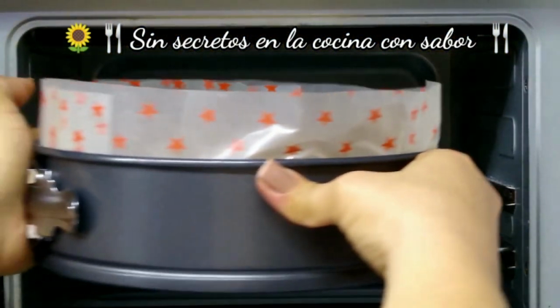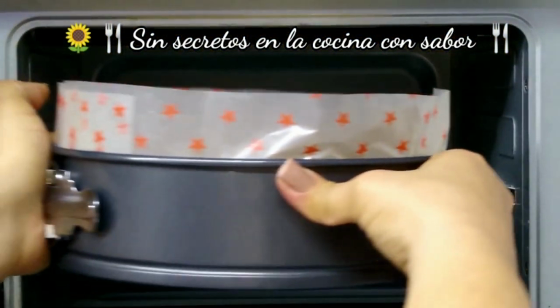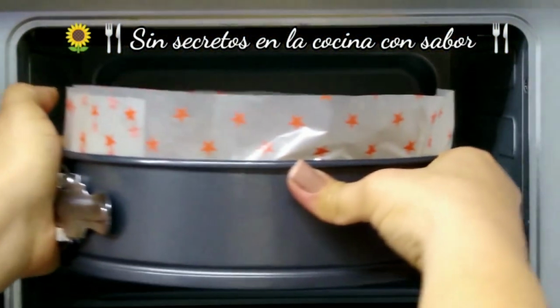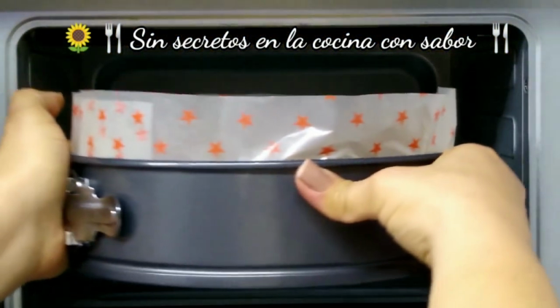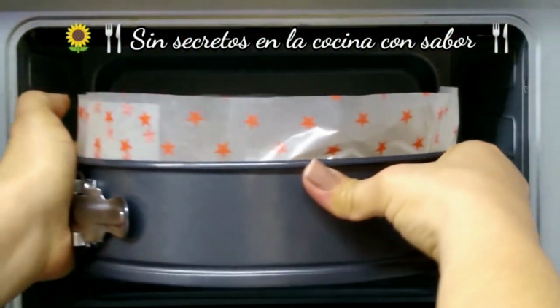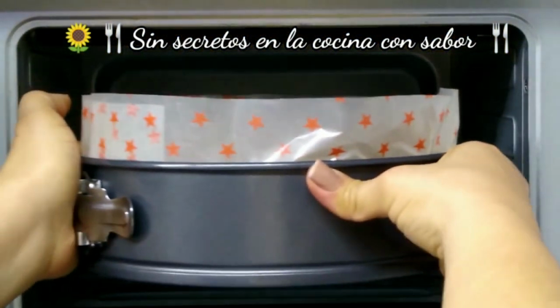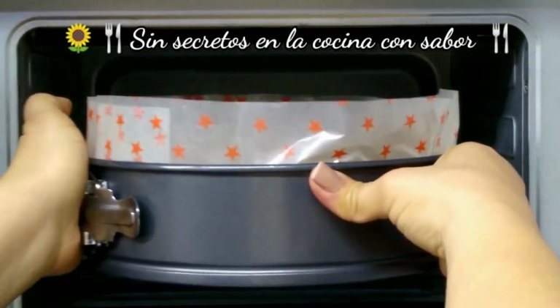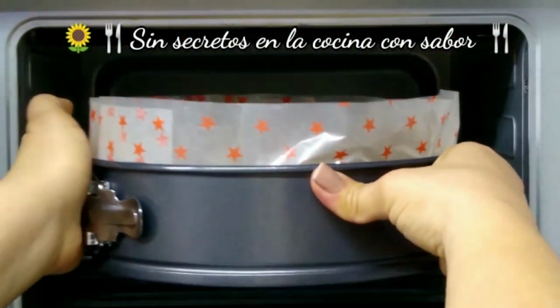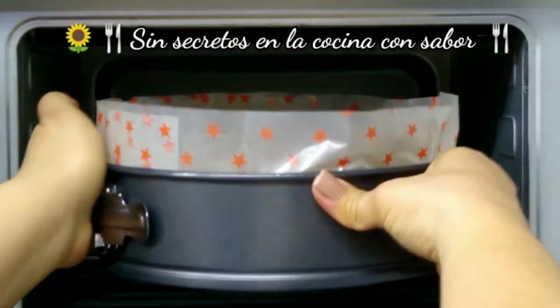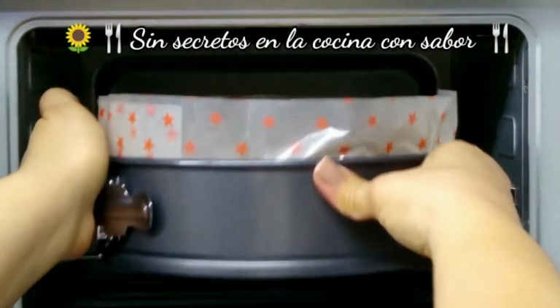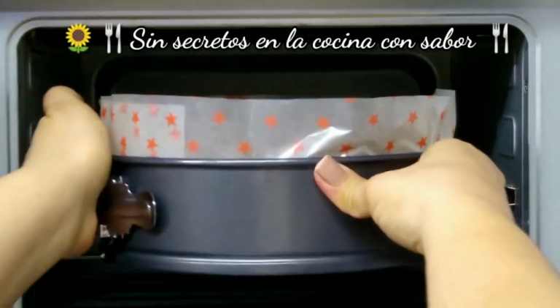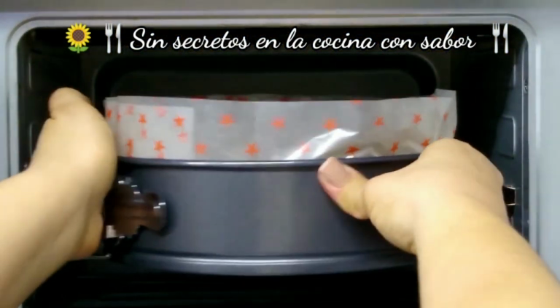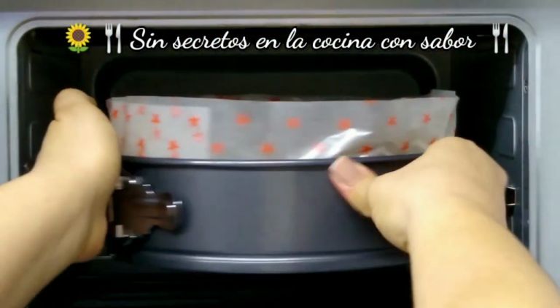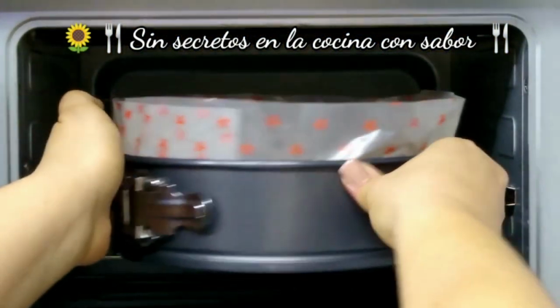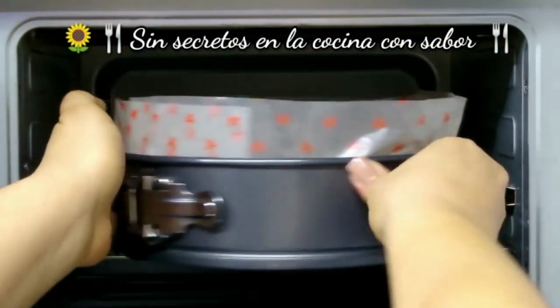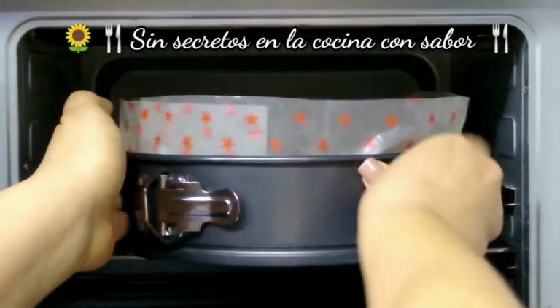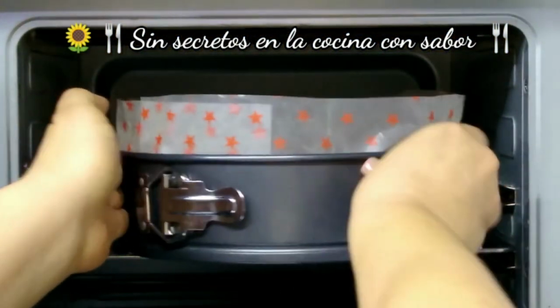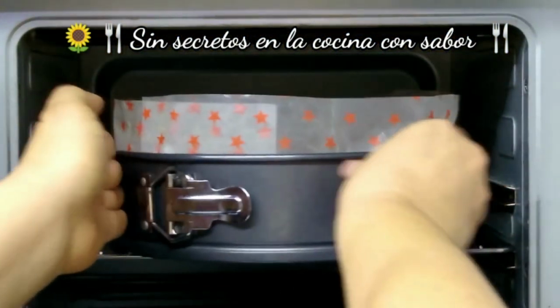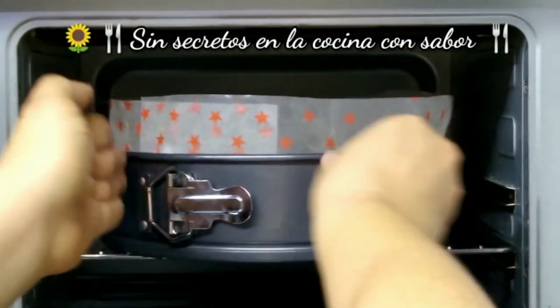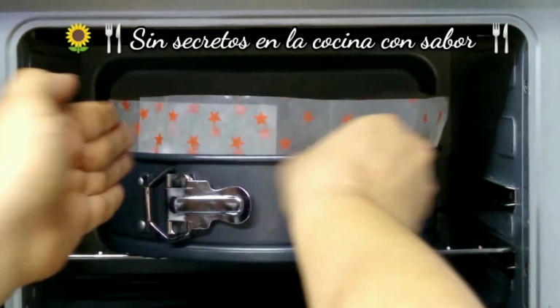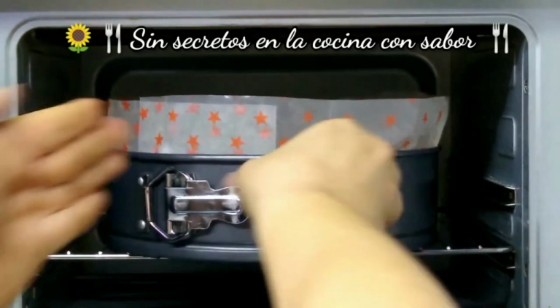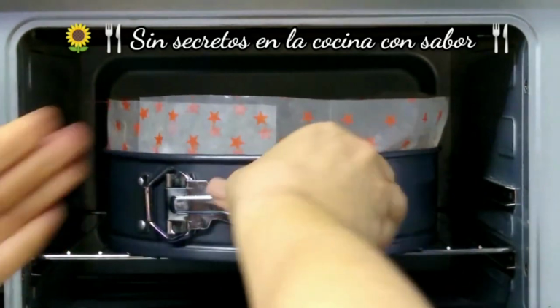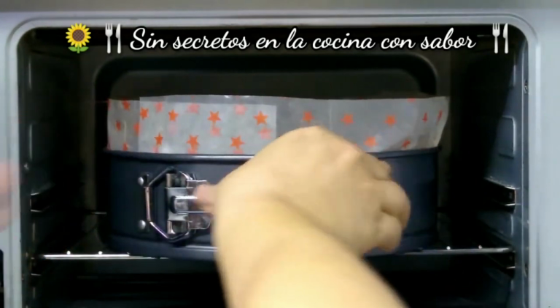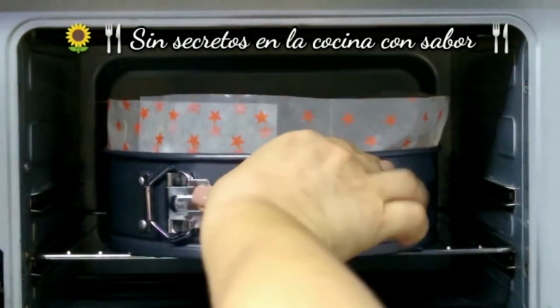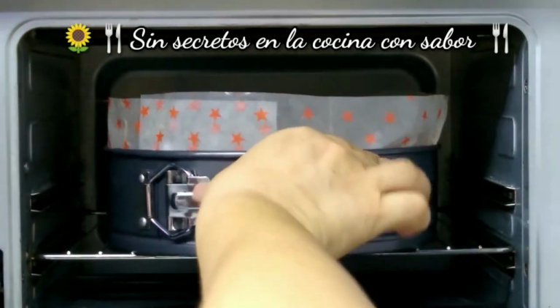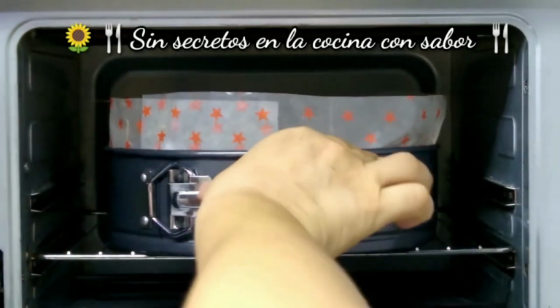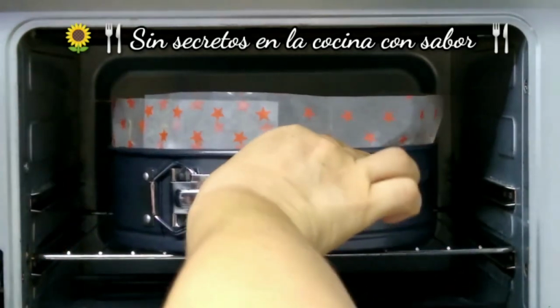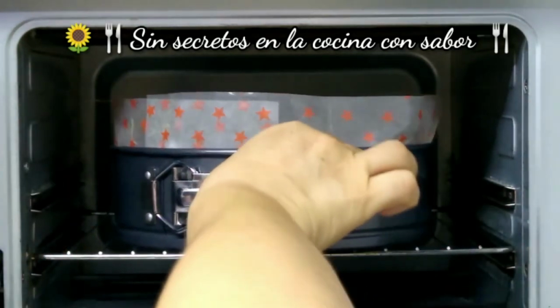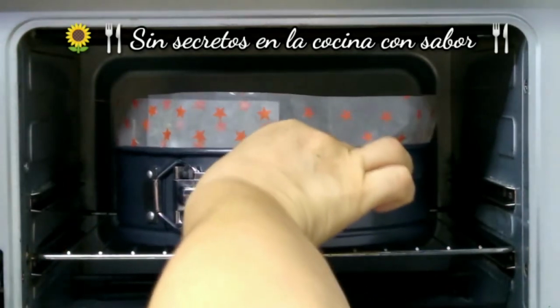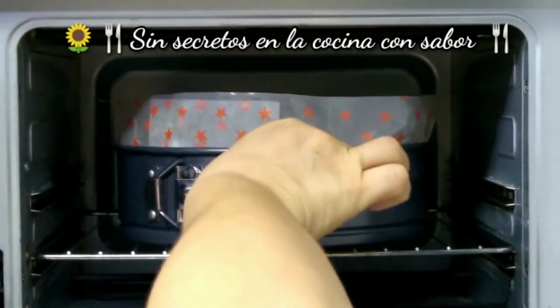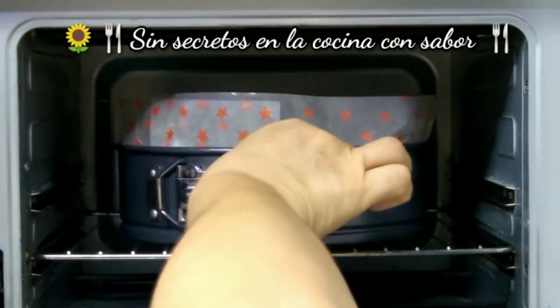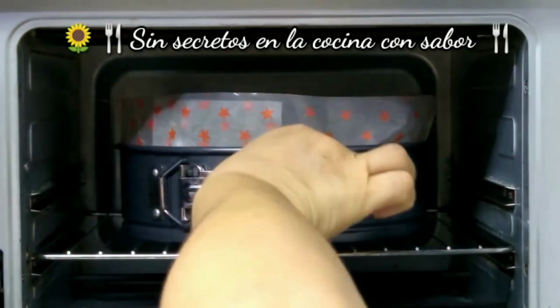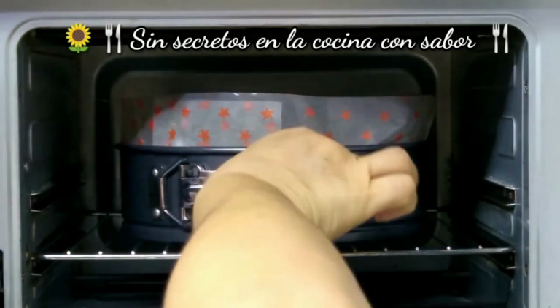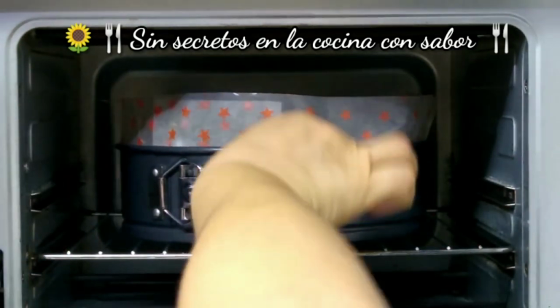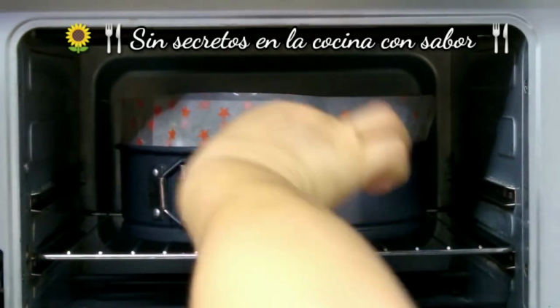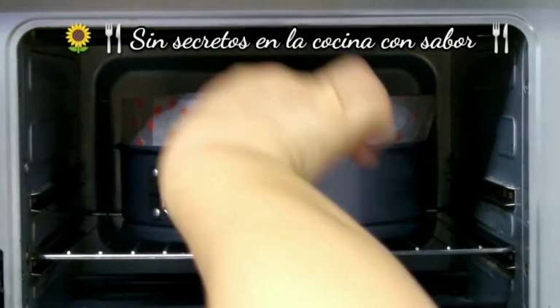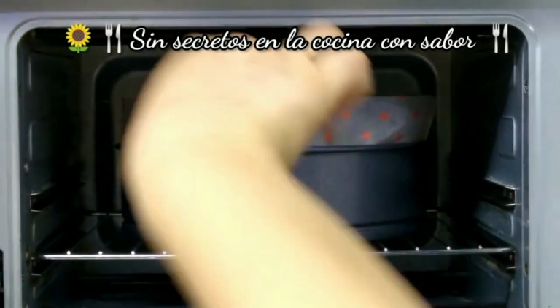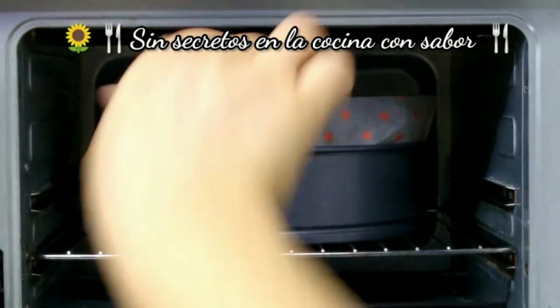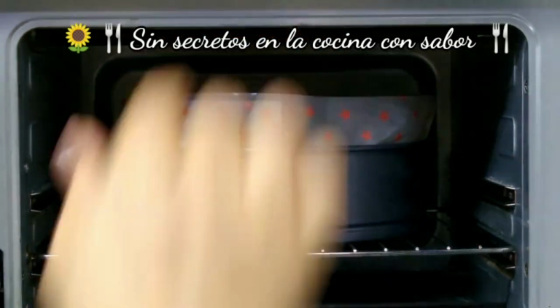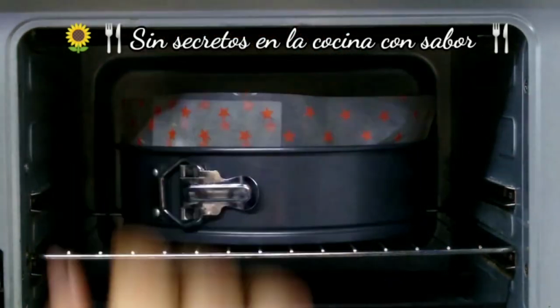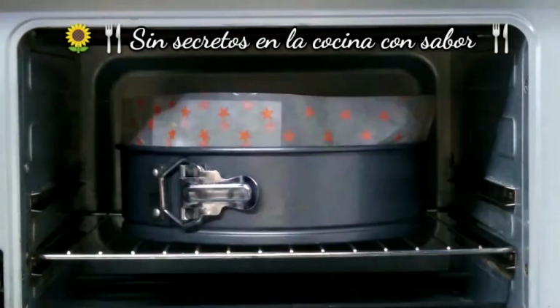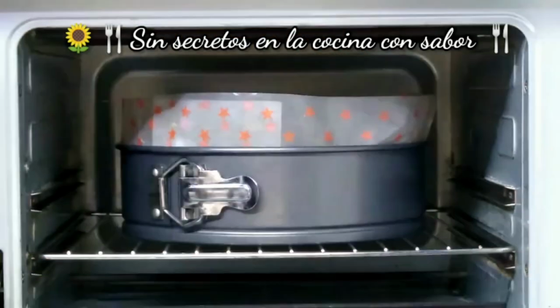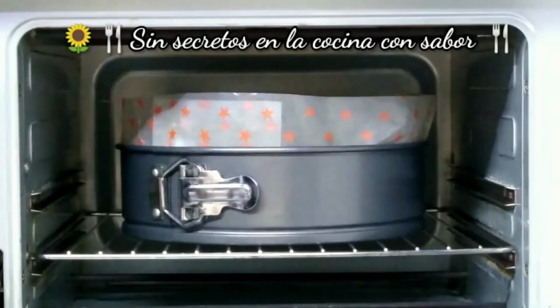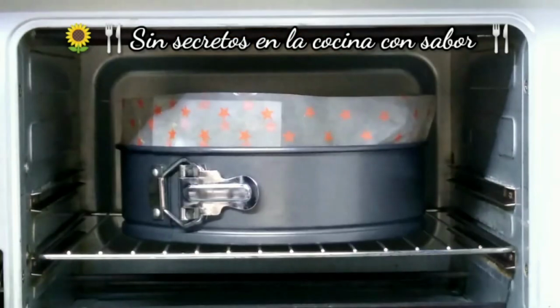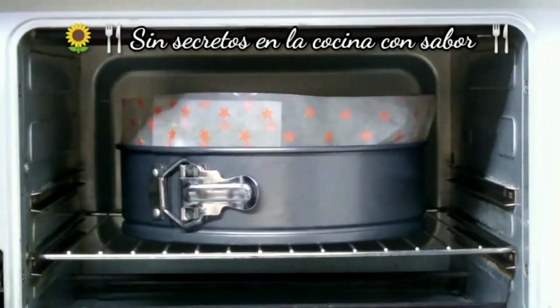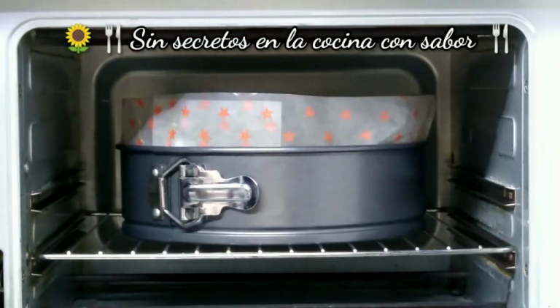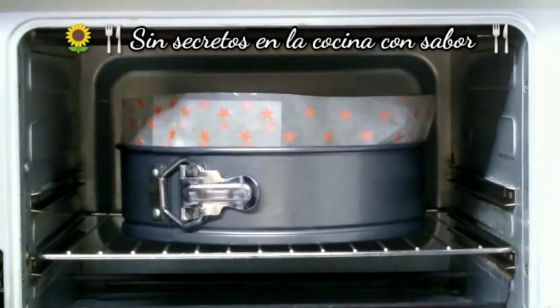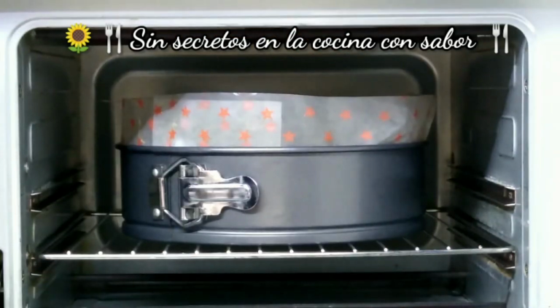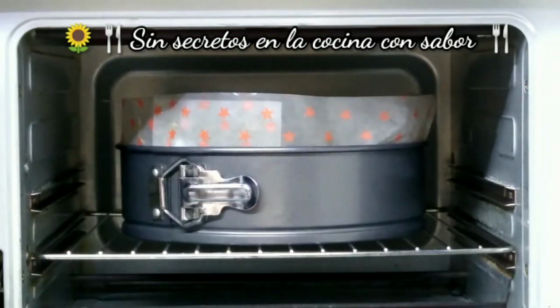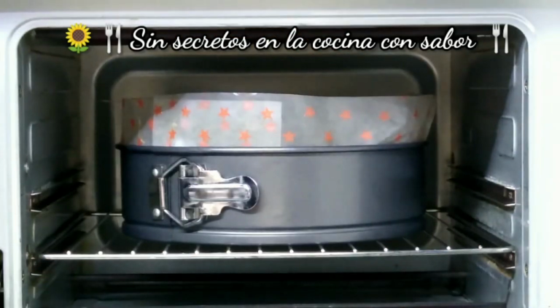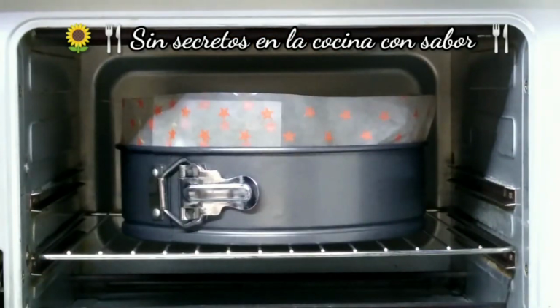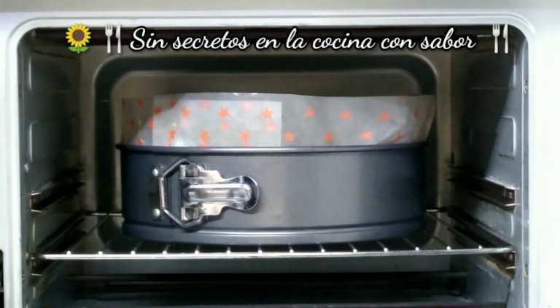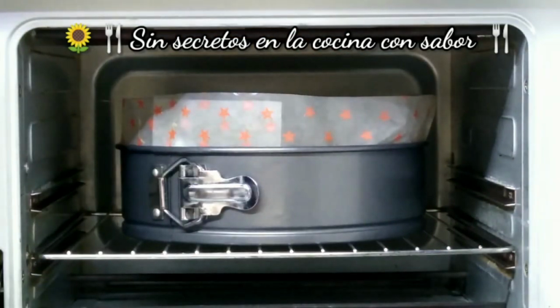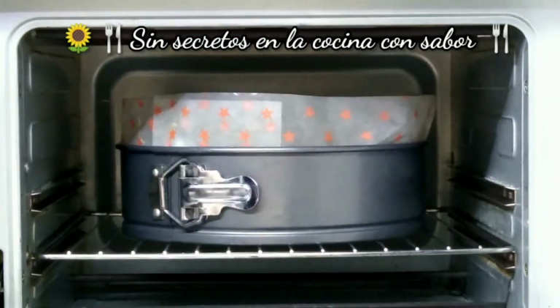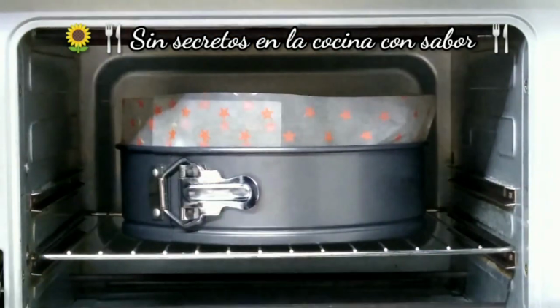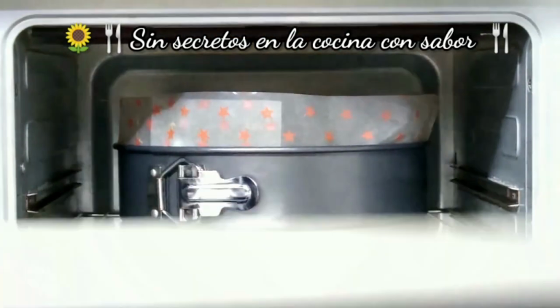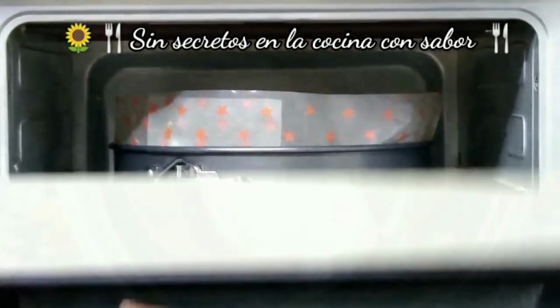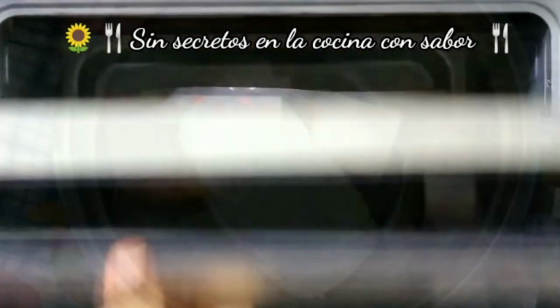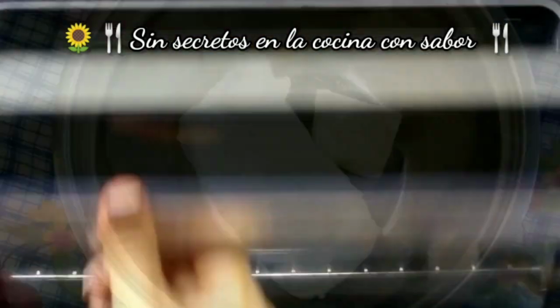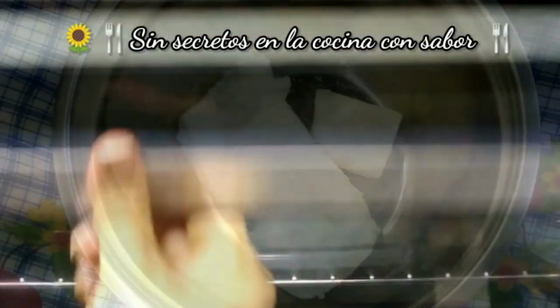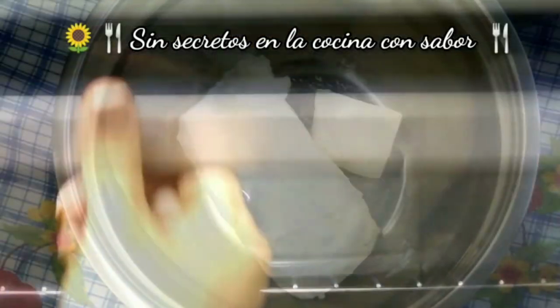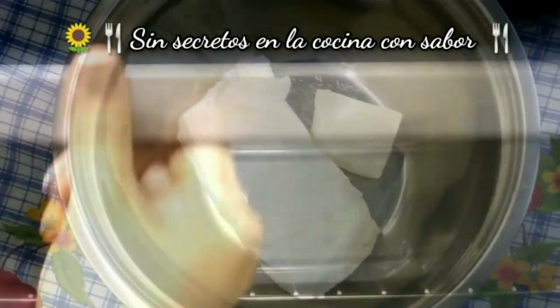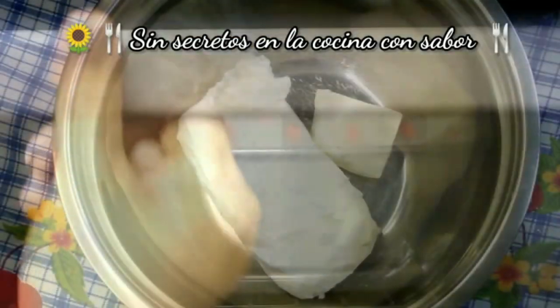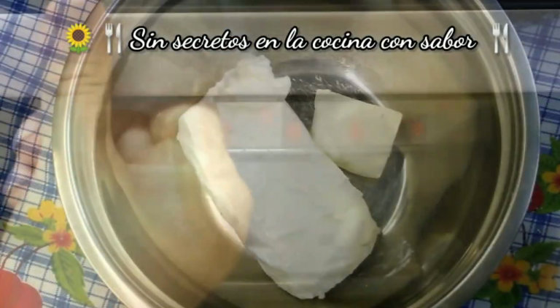Lo vas a meter al horno. Aquí lo vamos a dejar una hora y cuarto a 150 grados centígrados. Los veo en un rato.